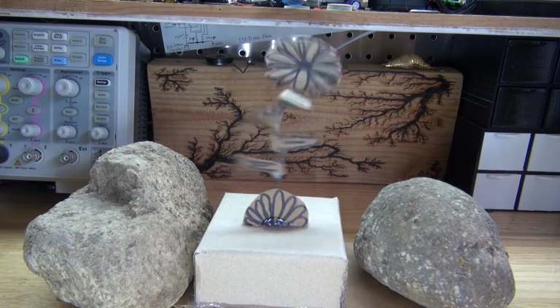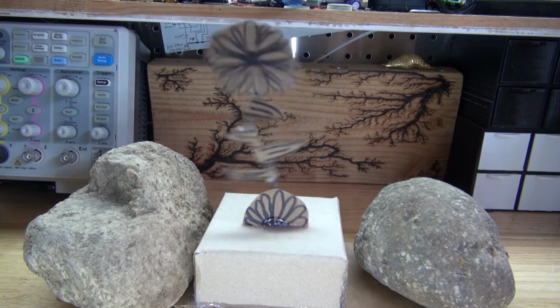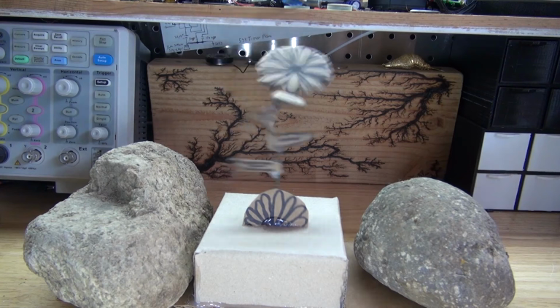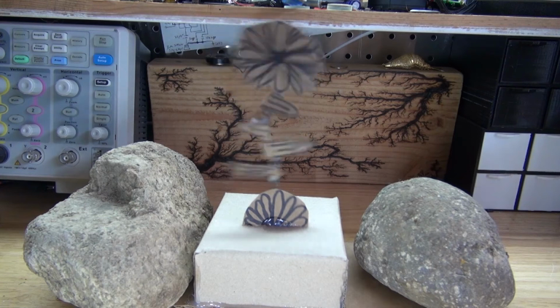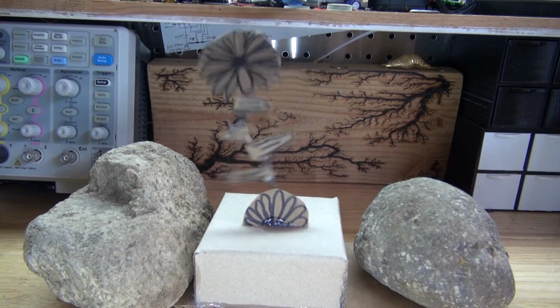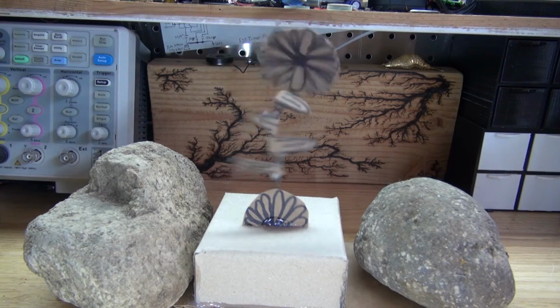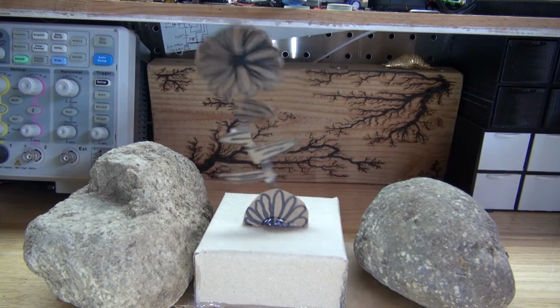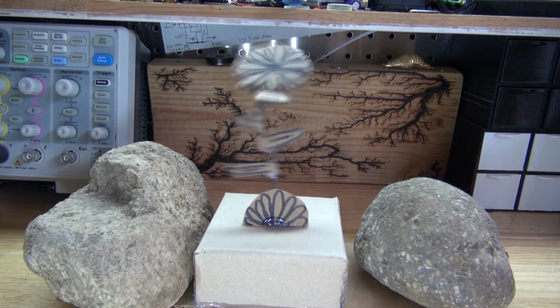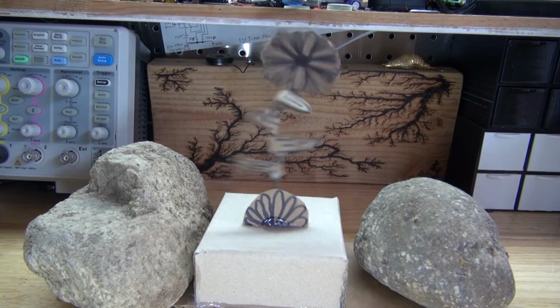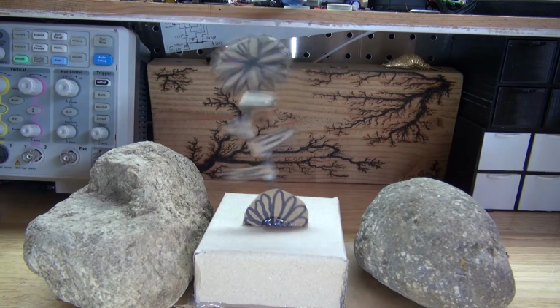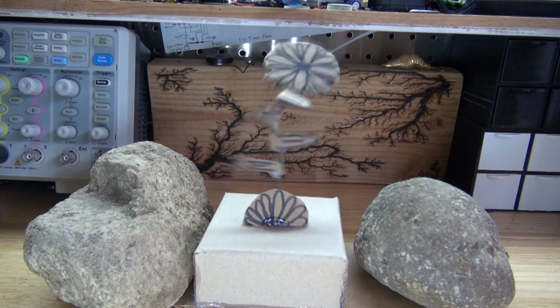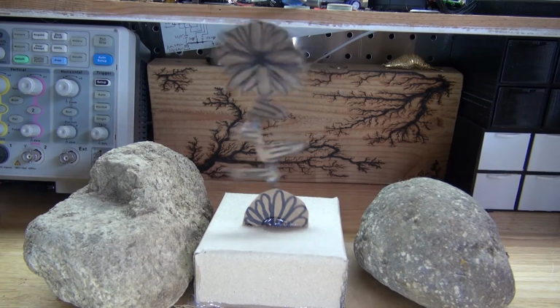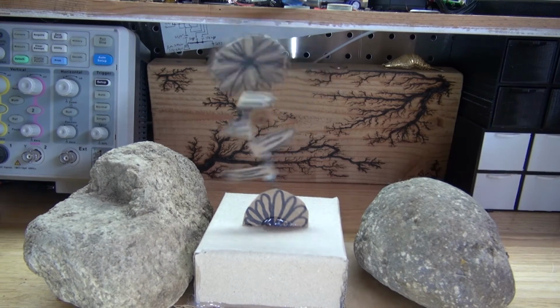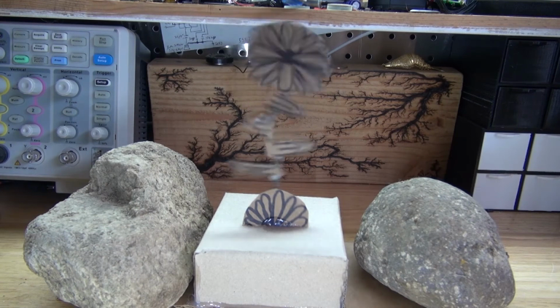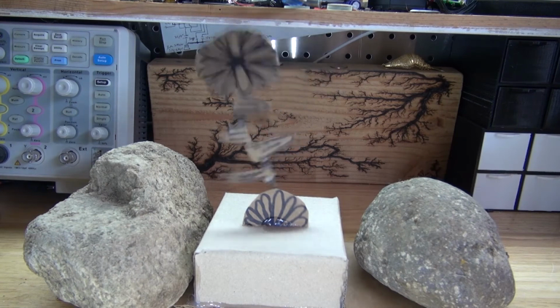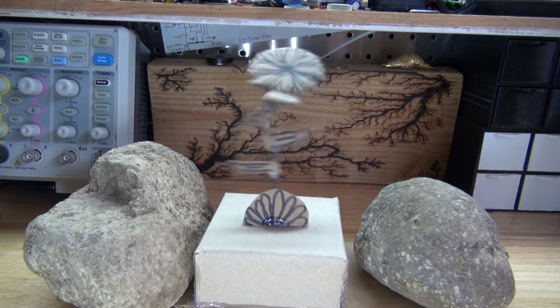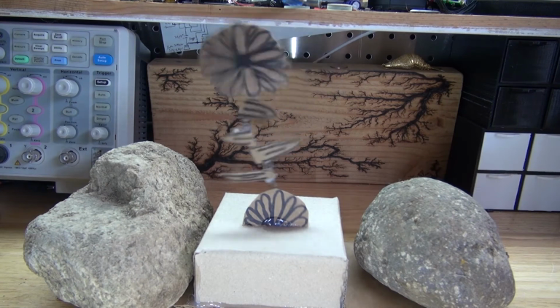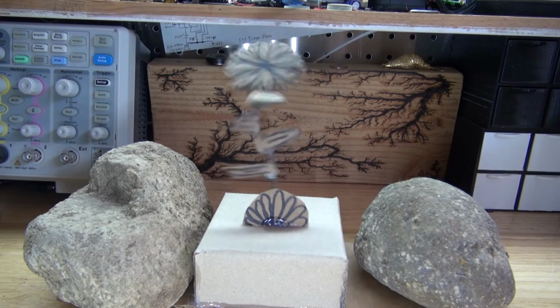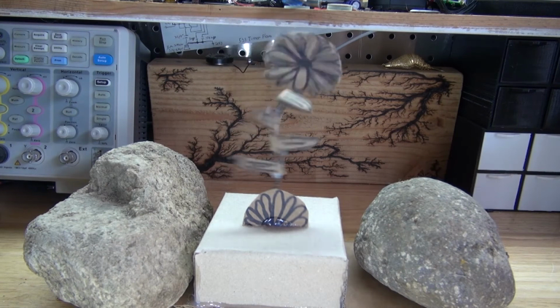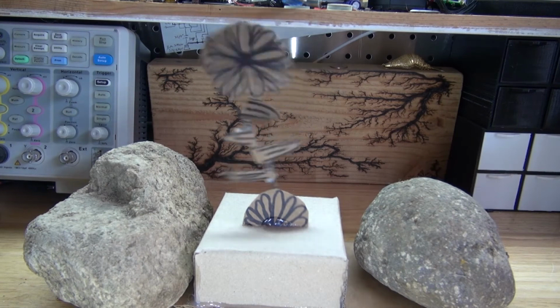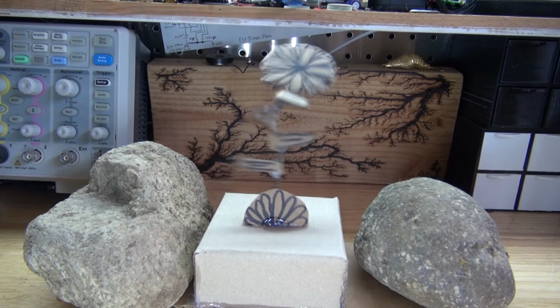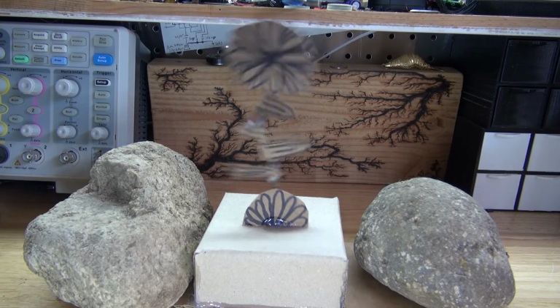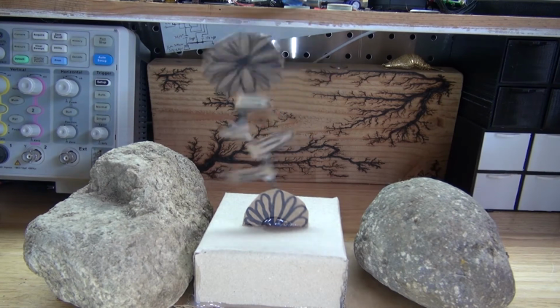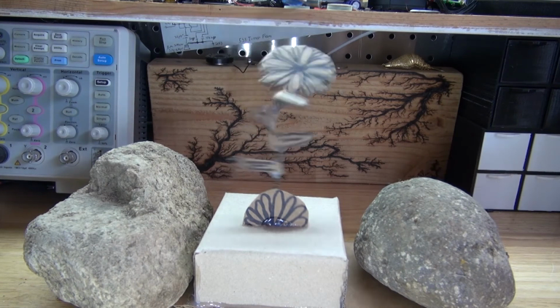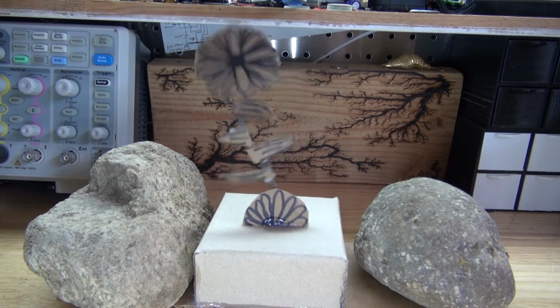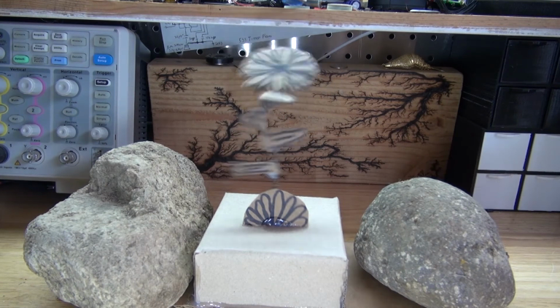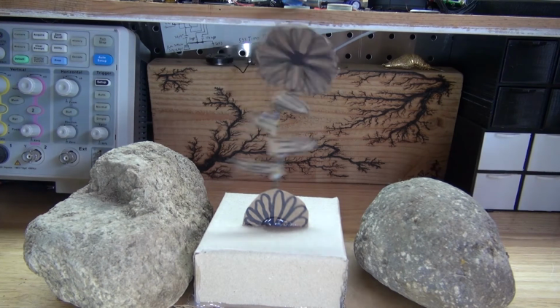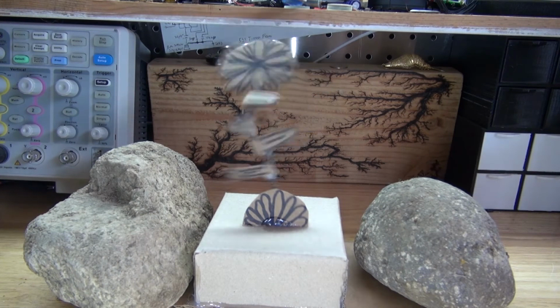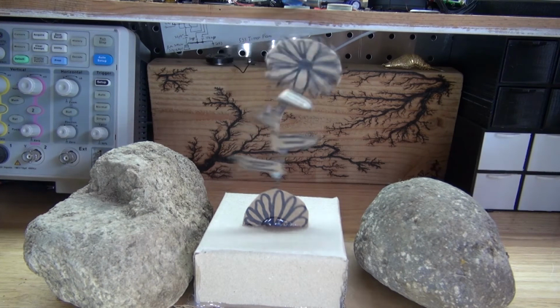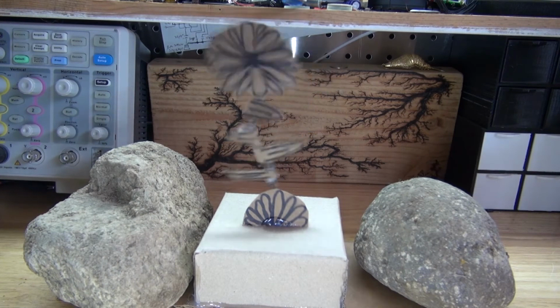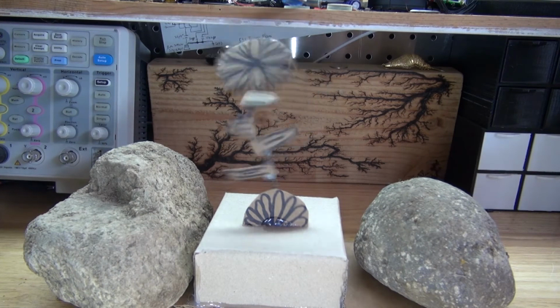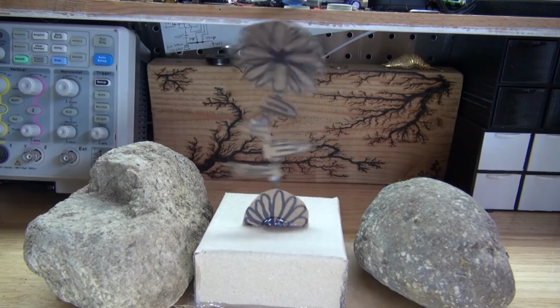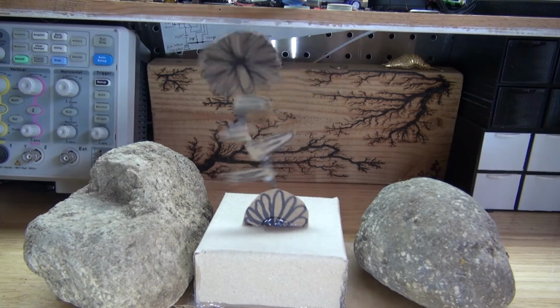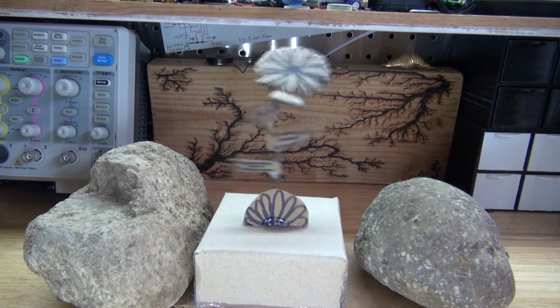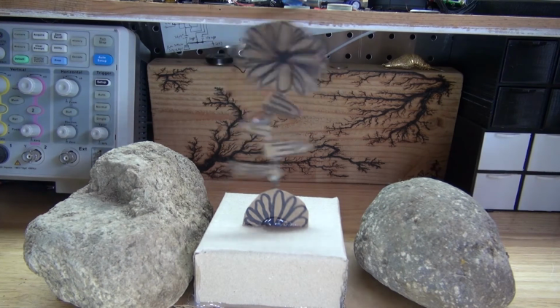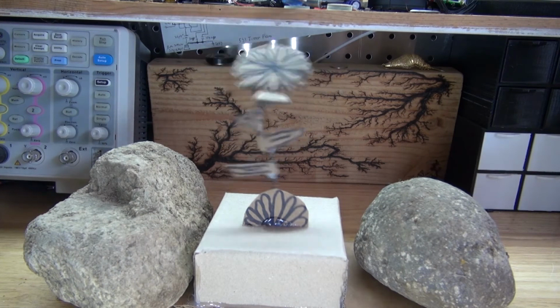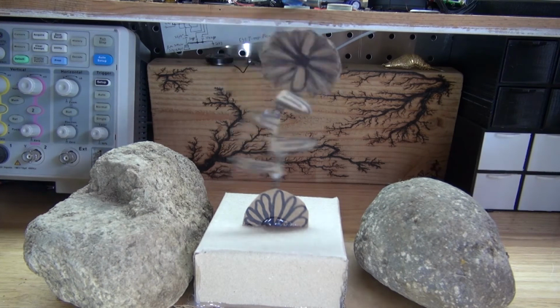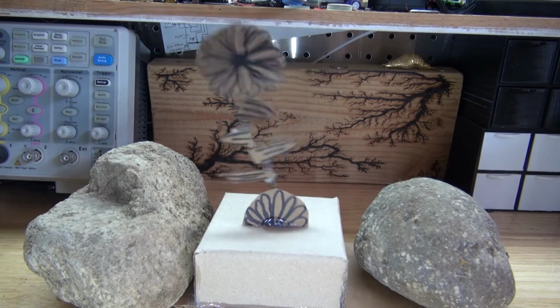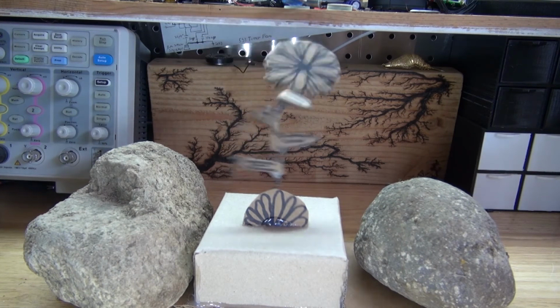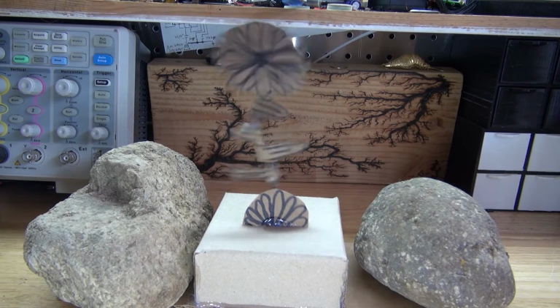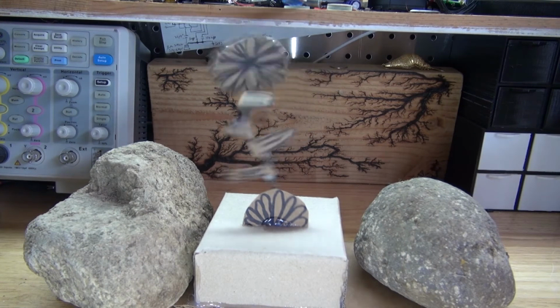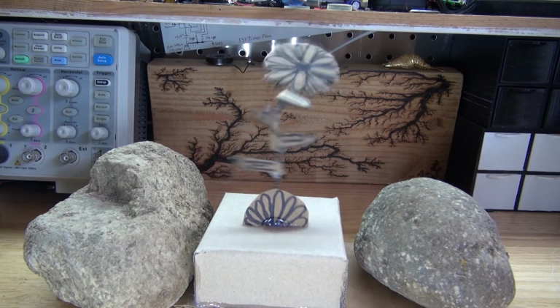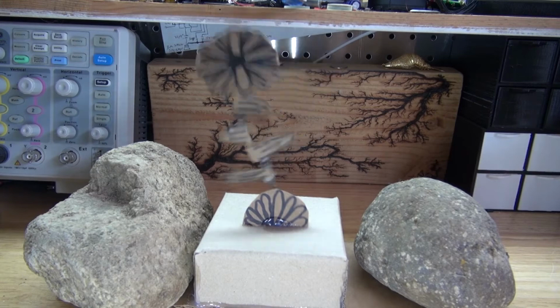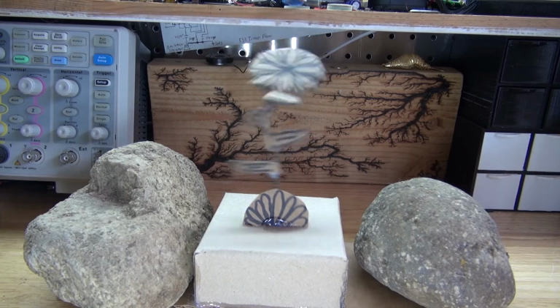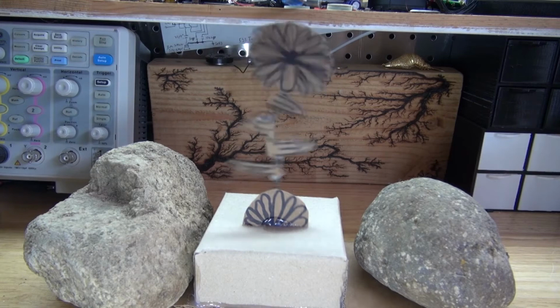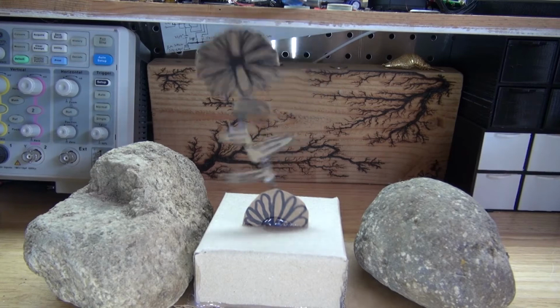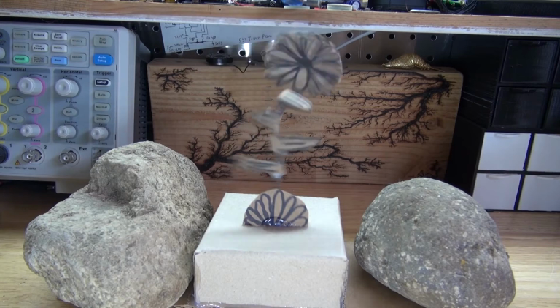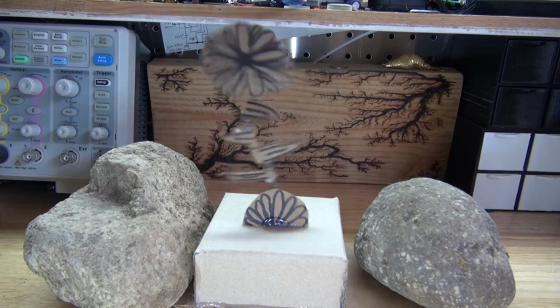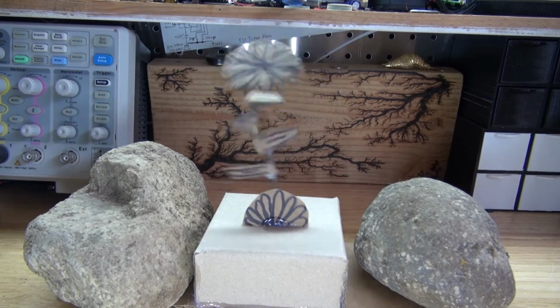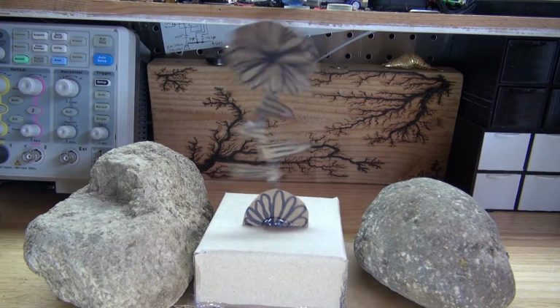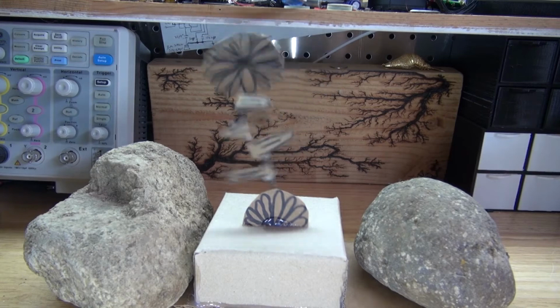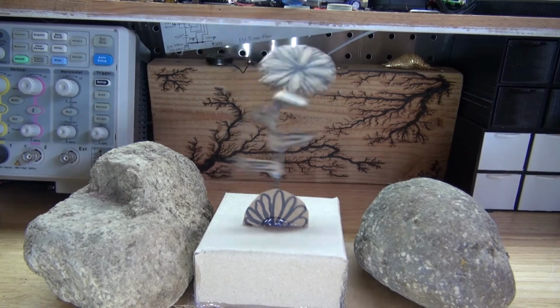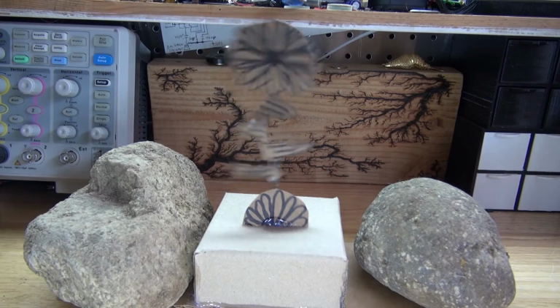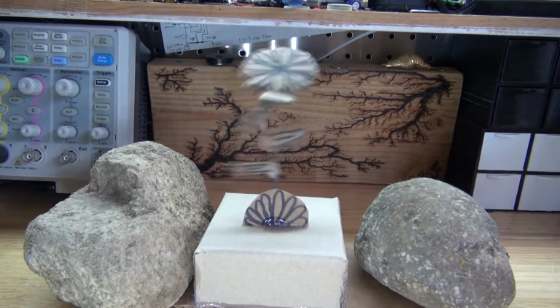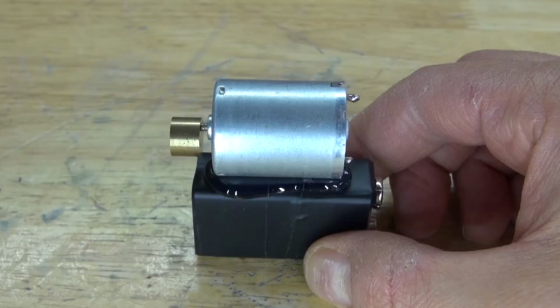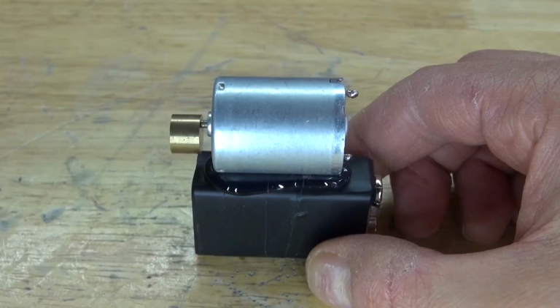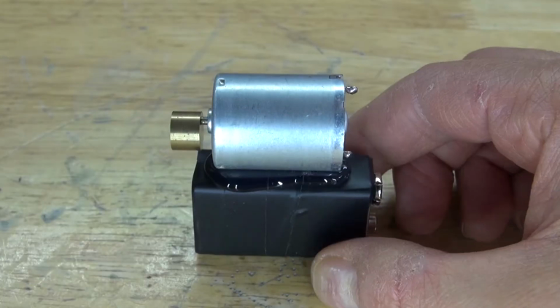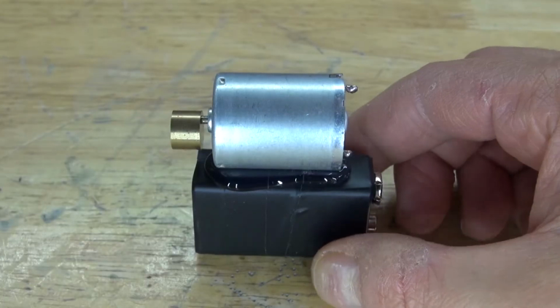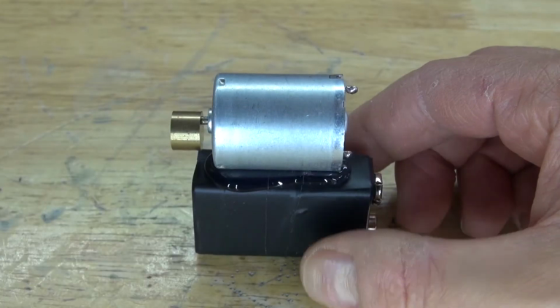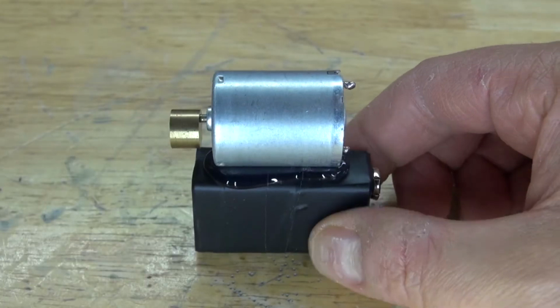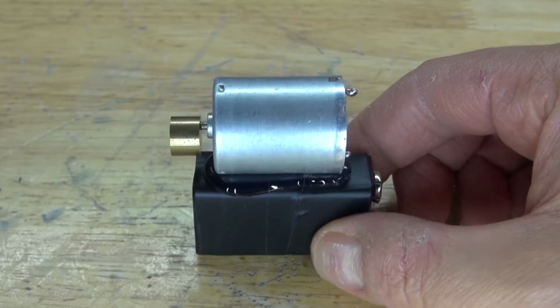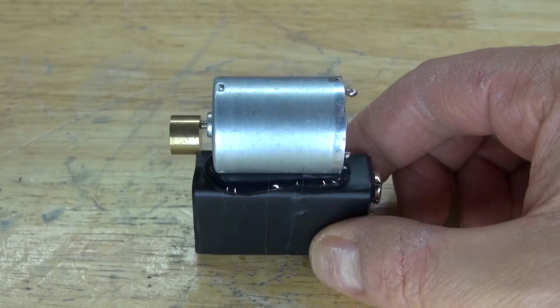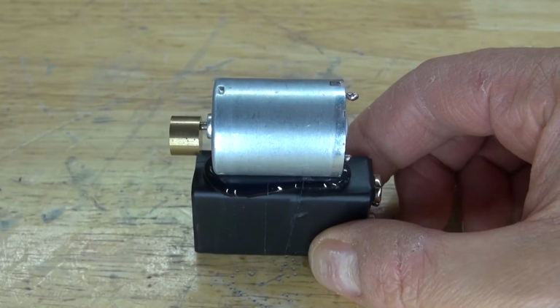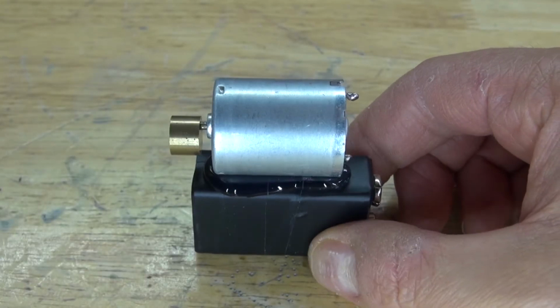Hello and welcome back to SciTiTech. In this video I'm going to show you how to make this crazy dancing flower using a vibrating DC motor.